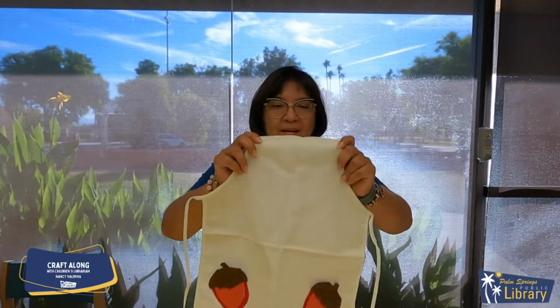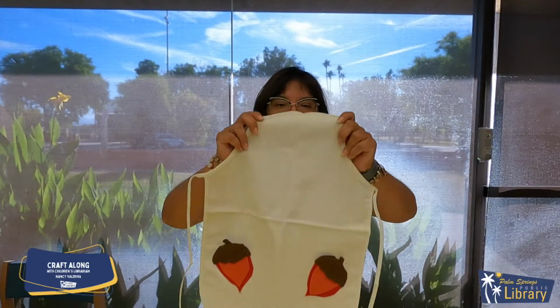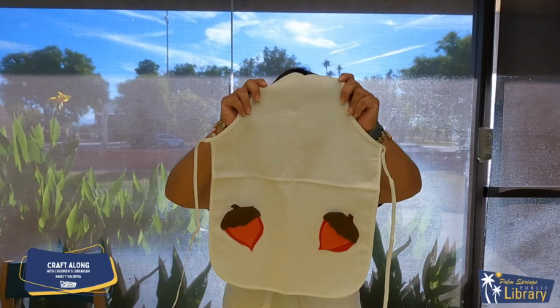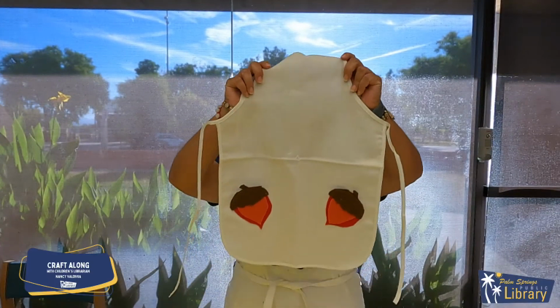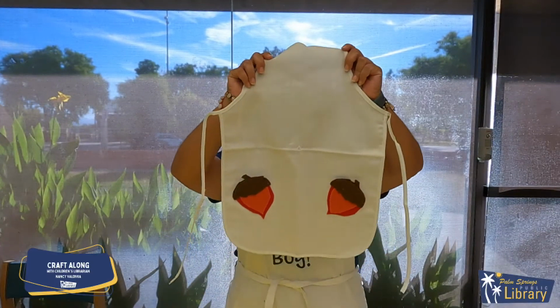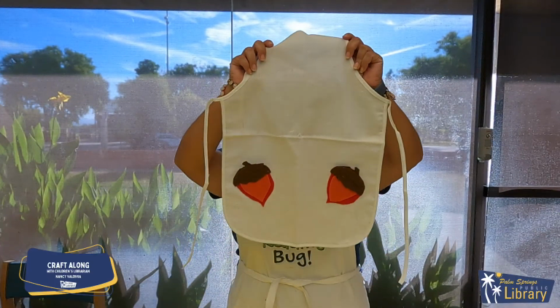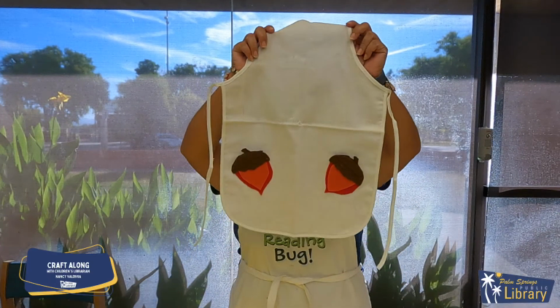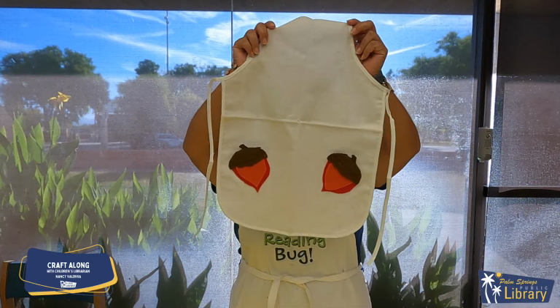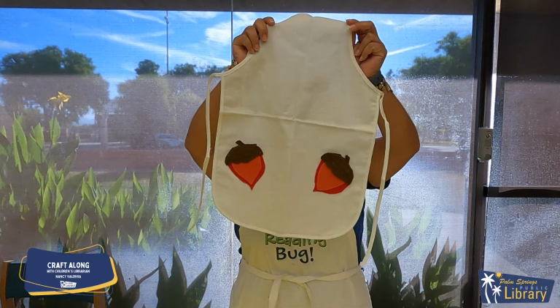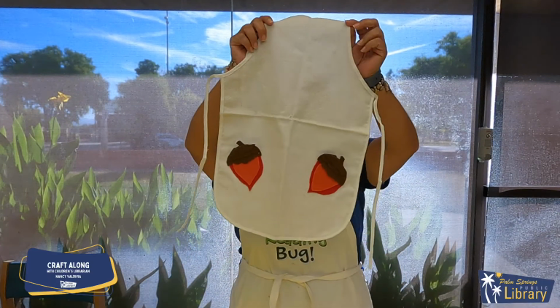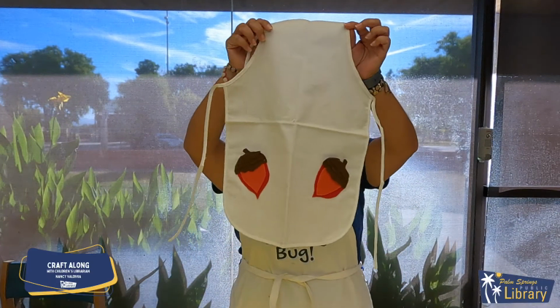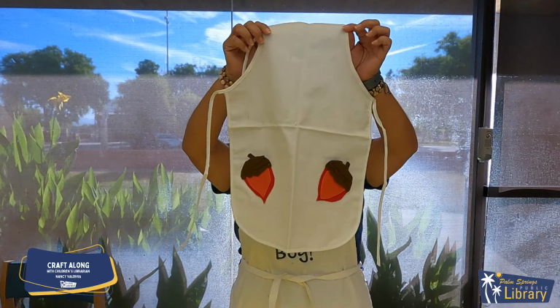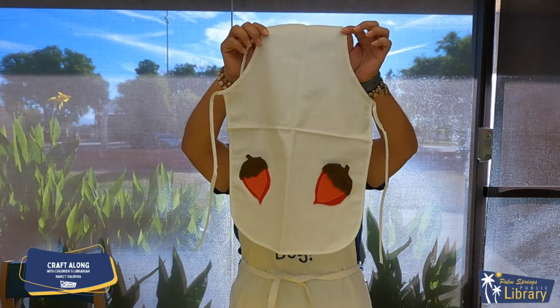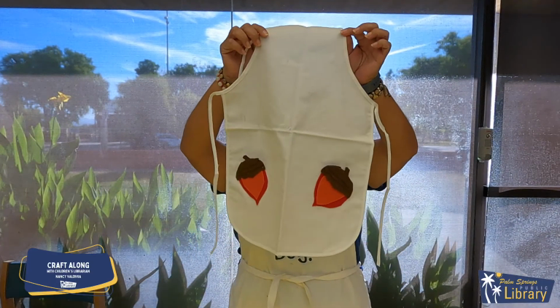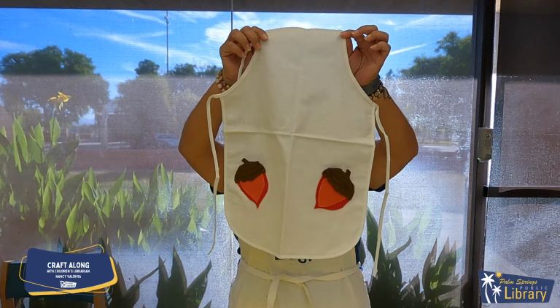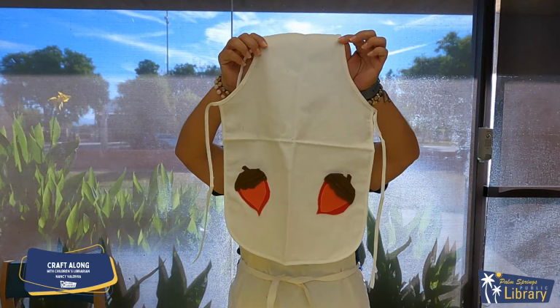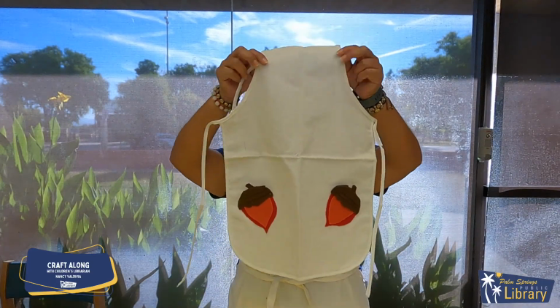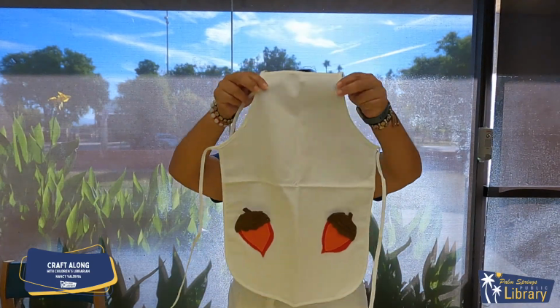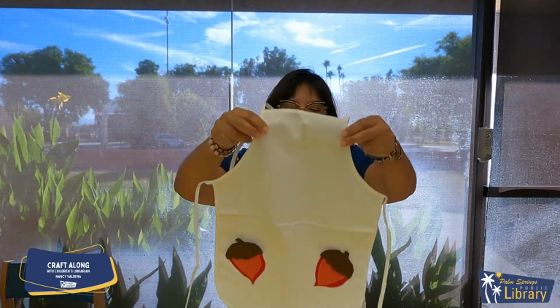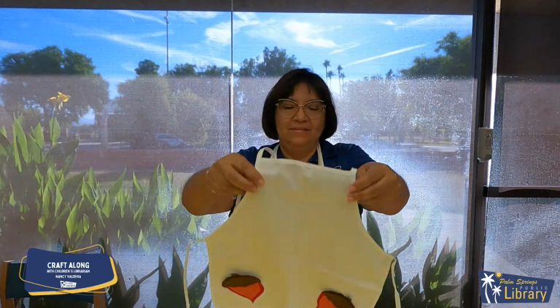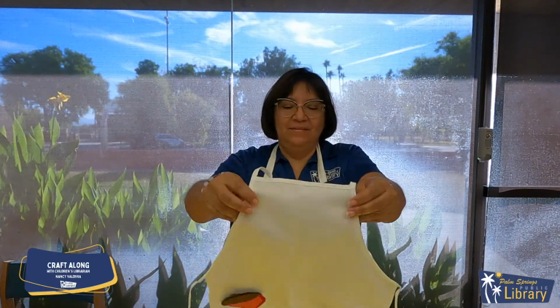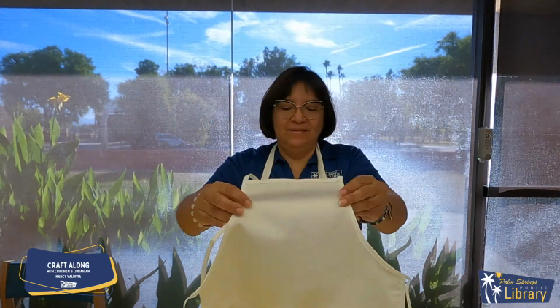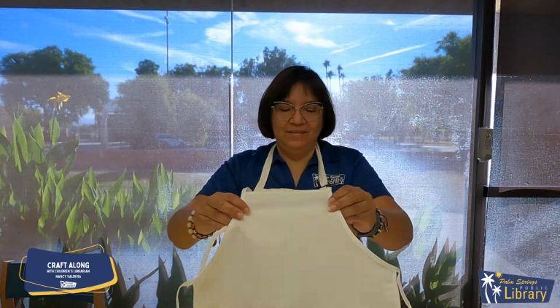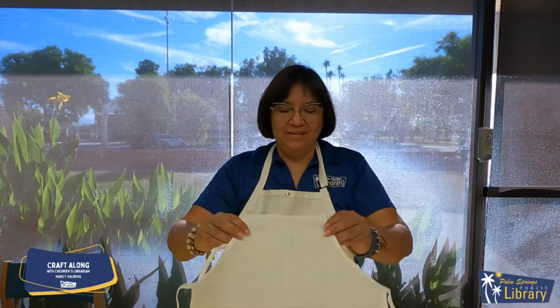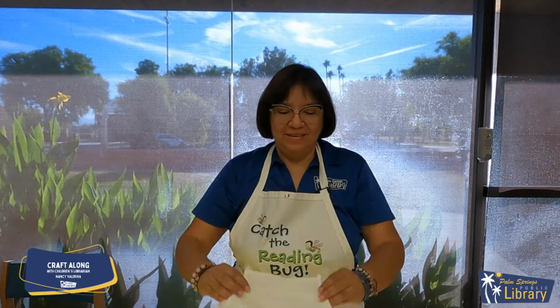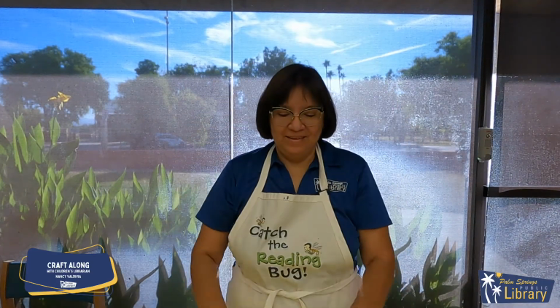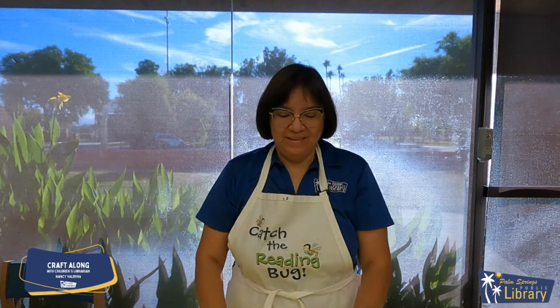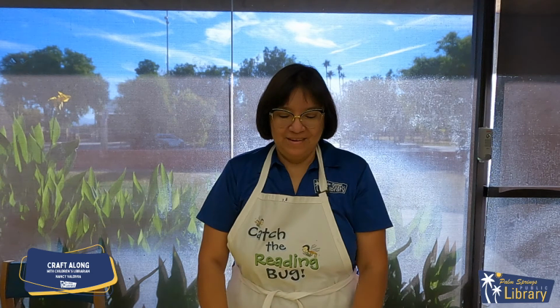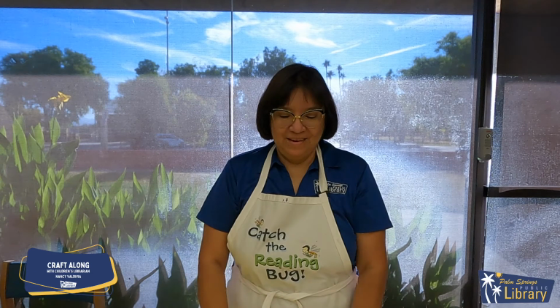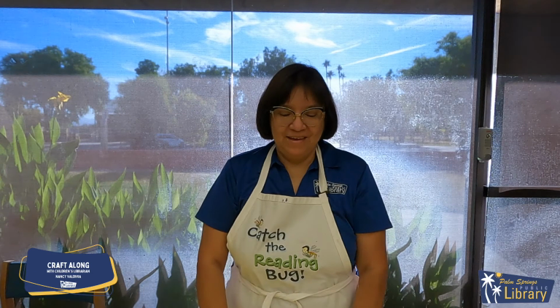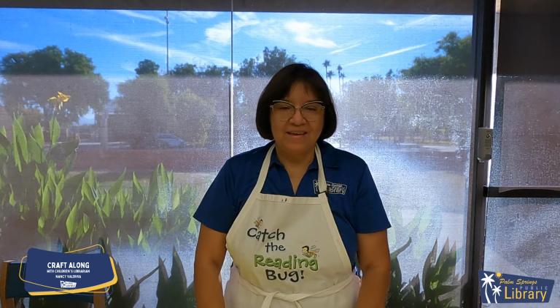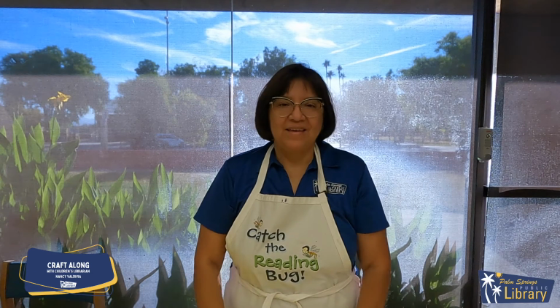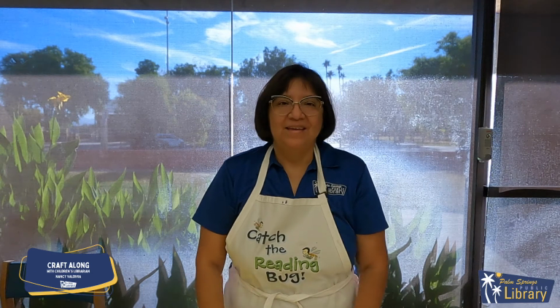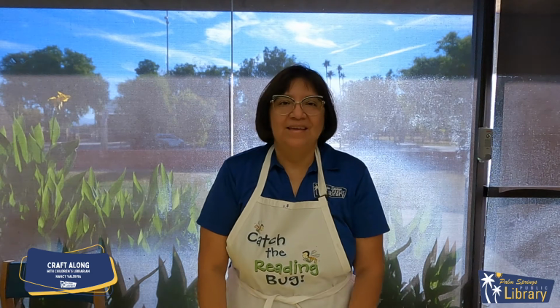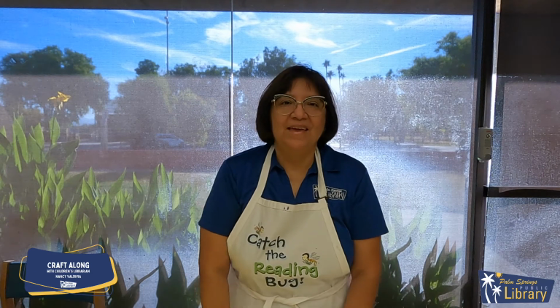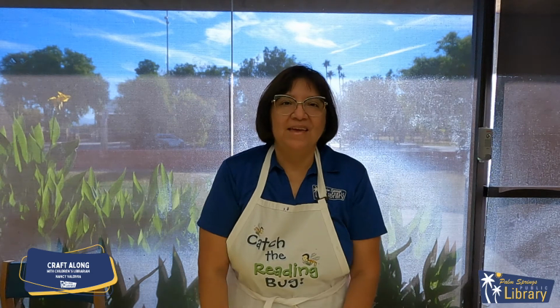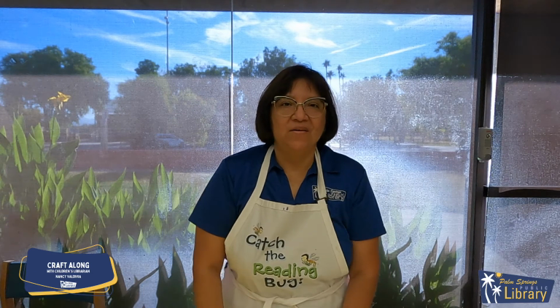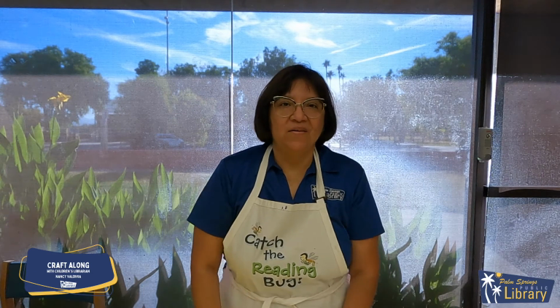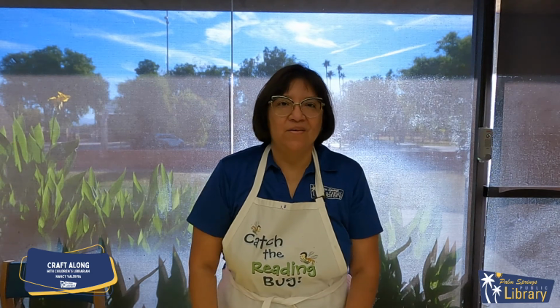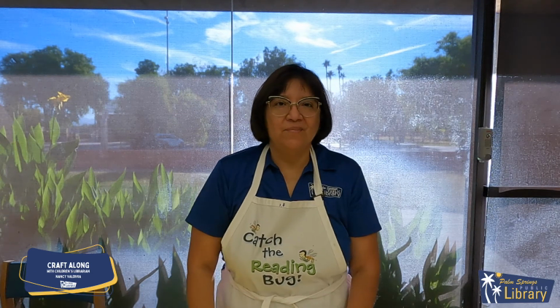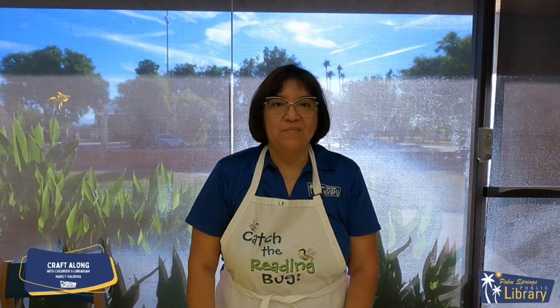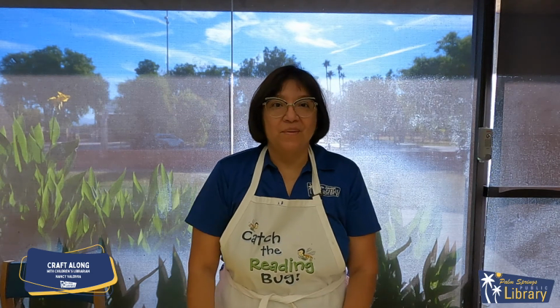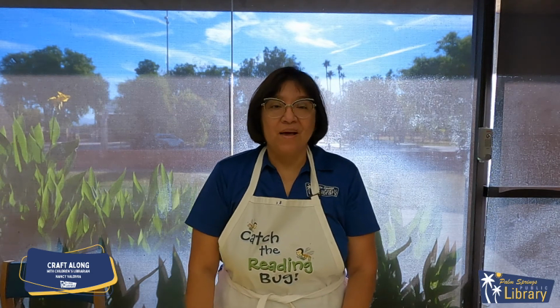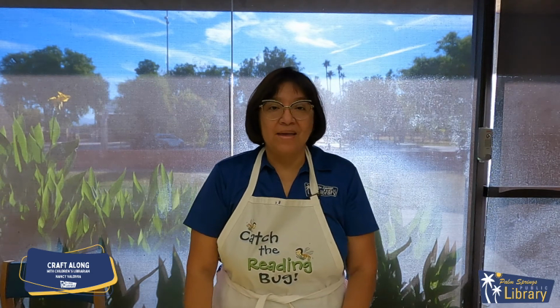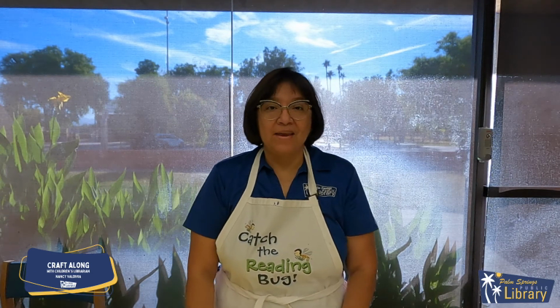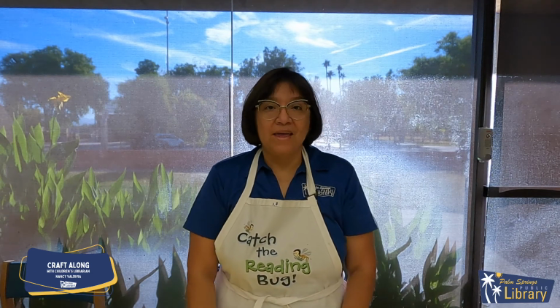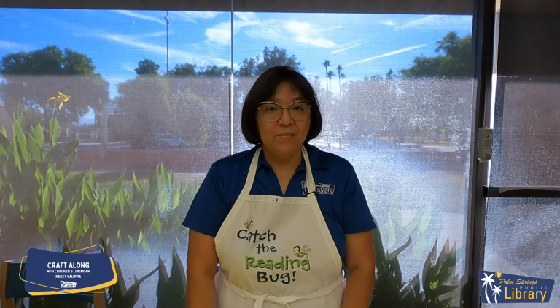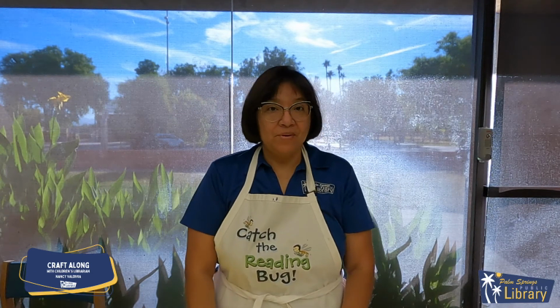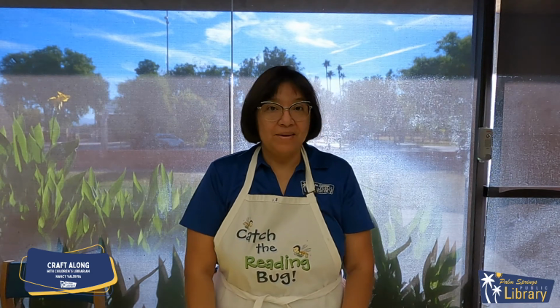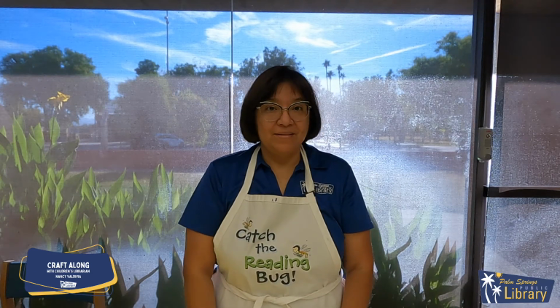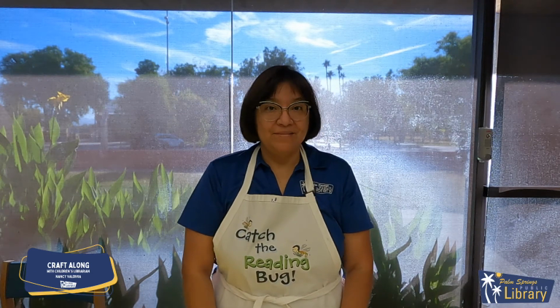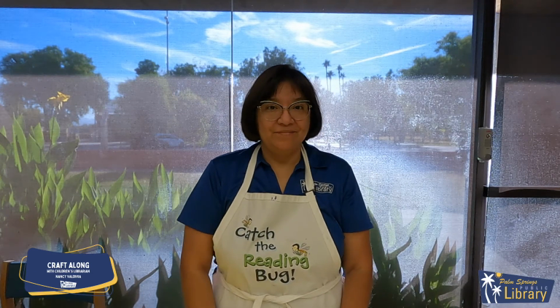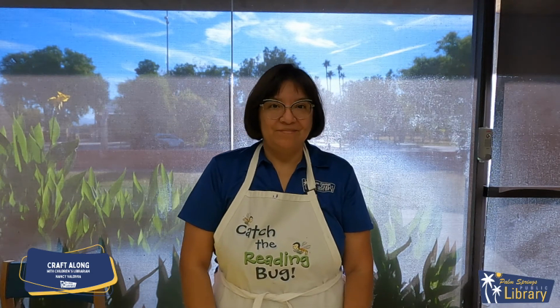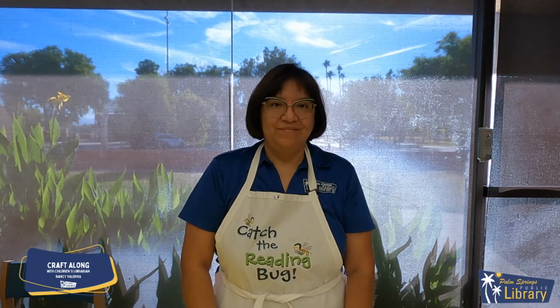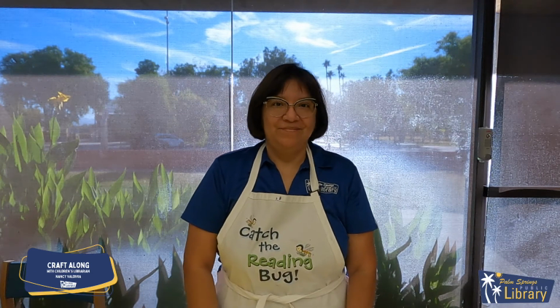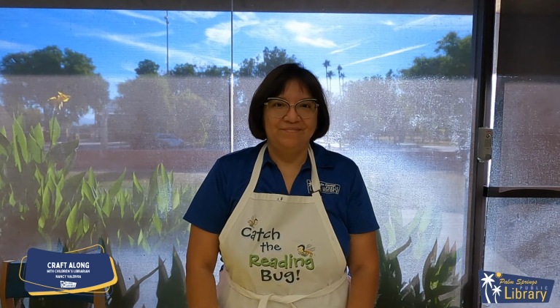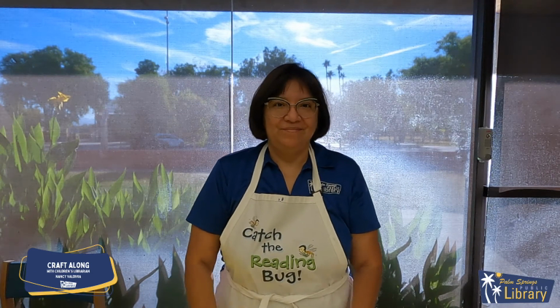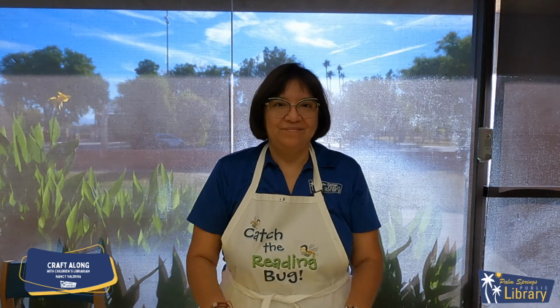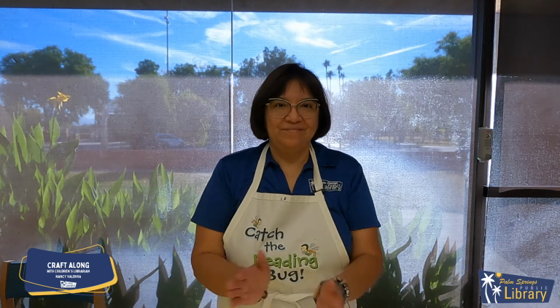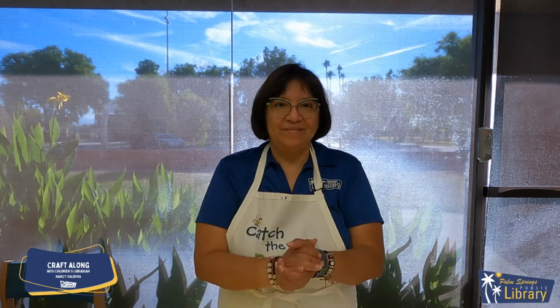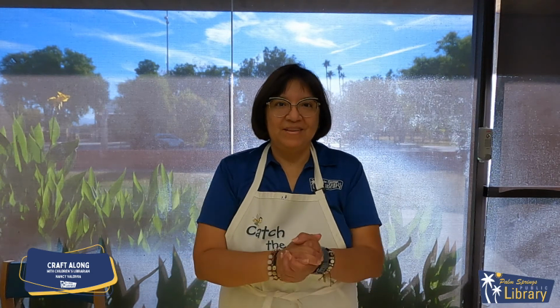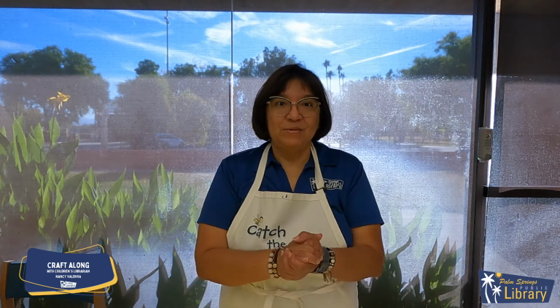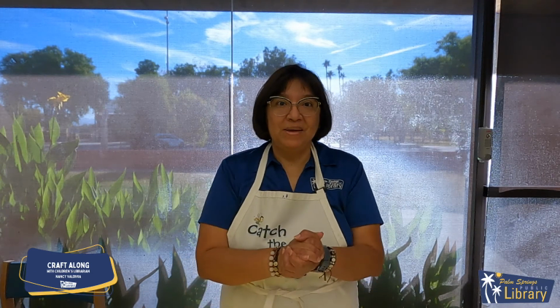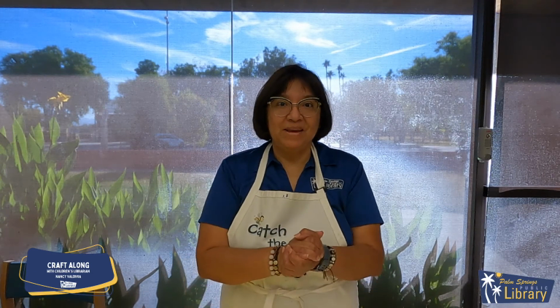November's Craft Along: acorn pocket apron. Let's begin.